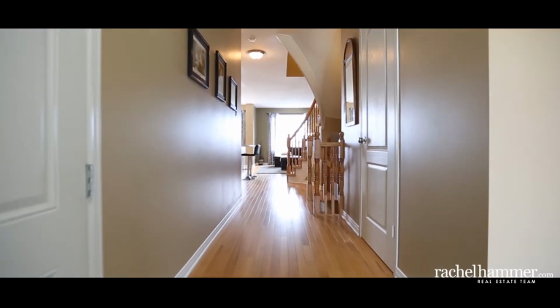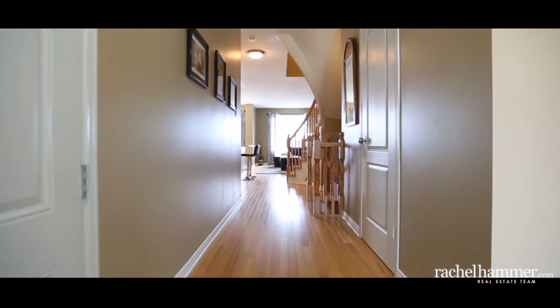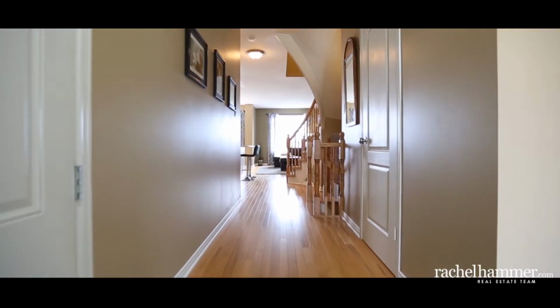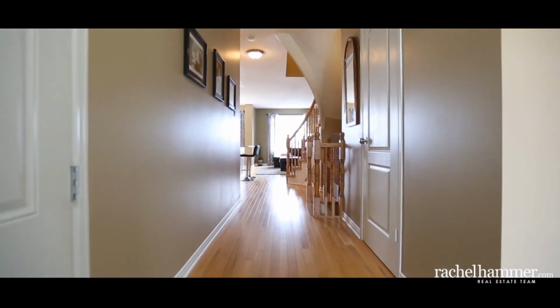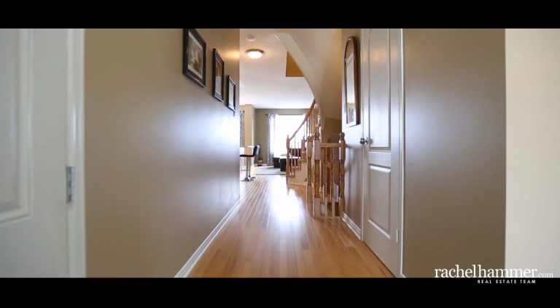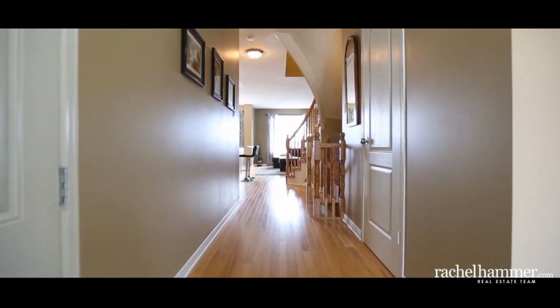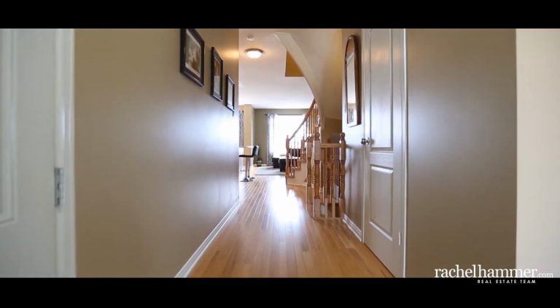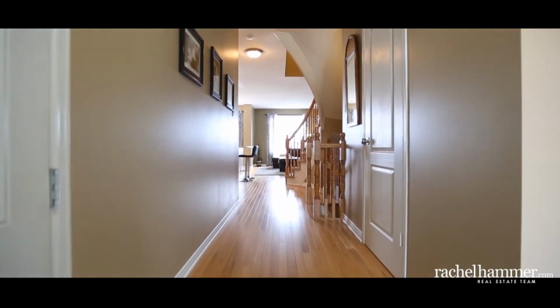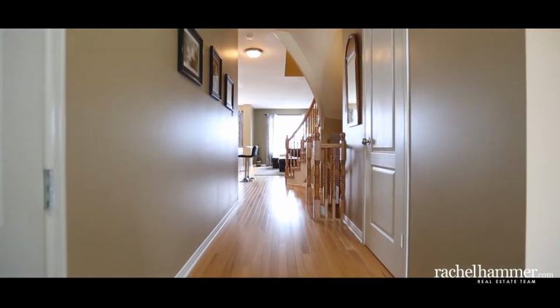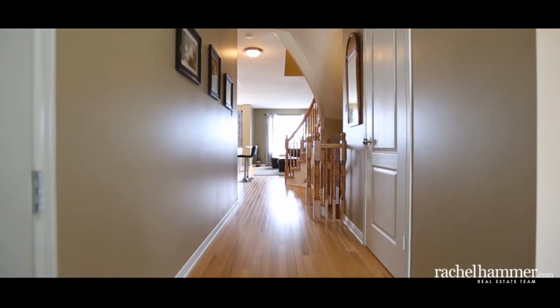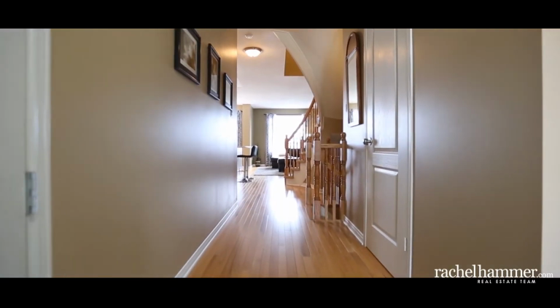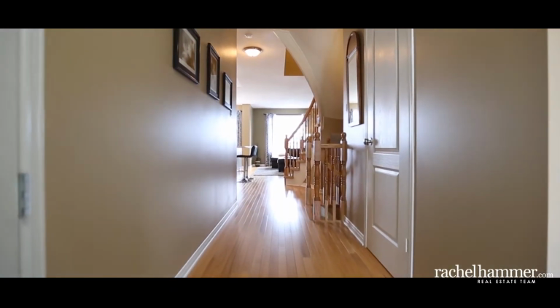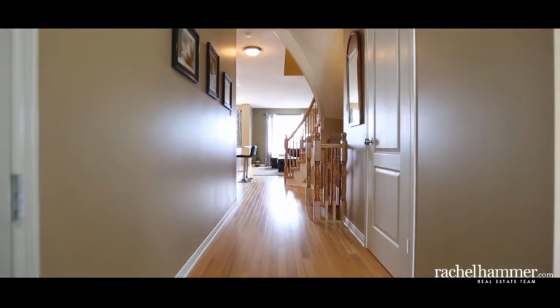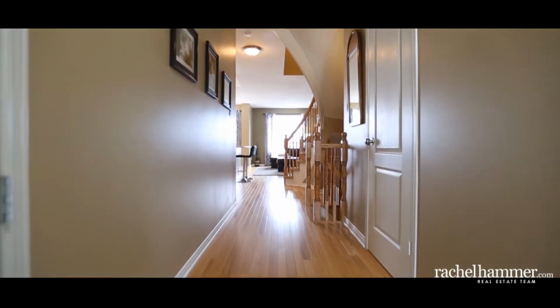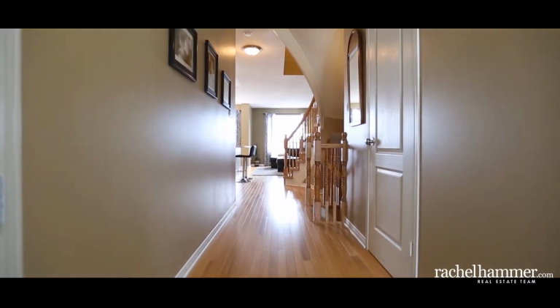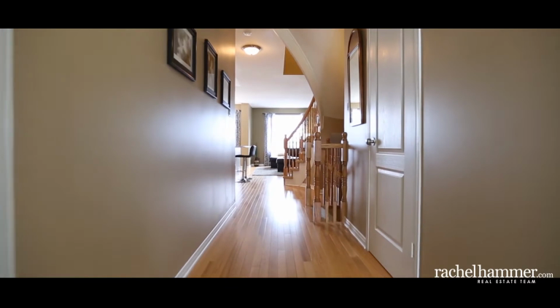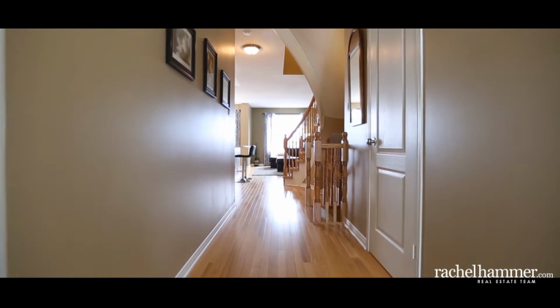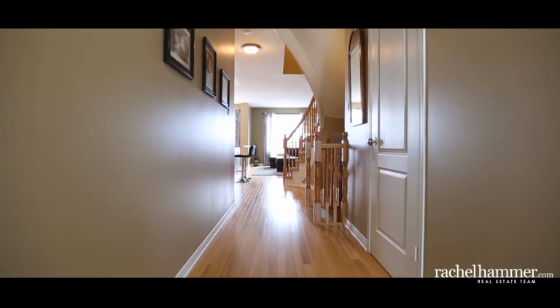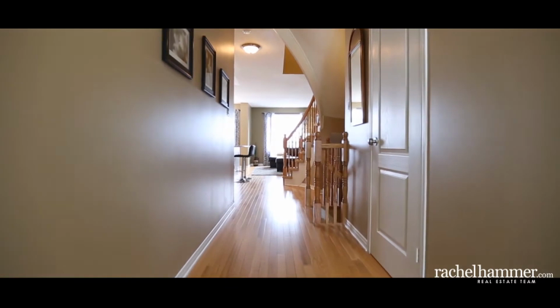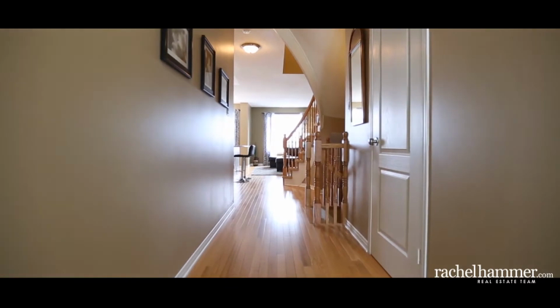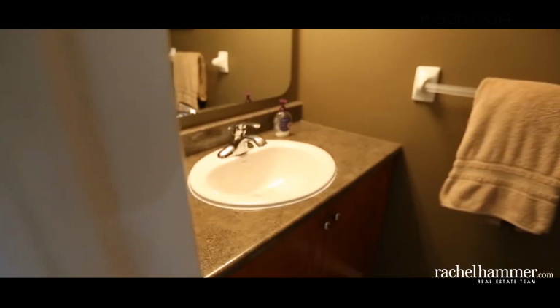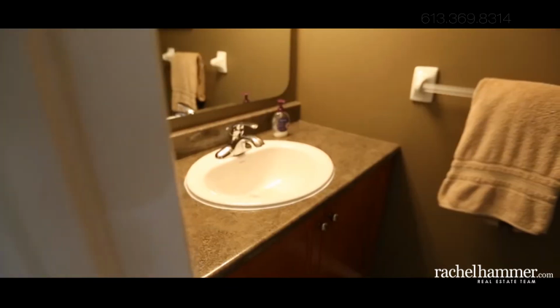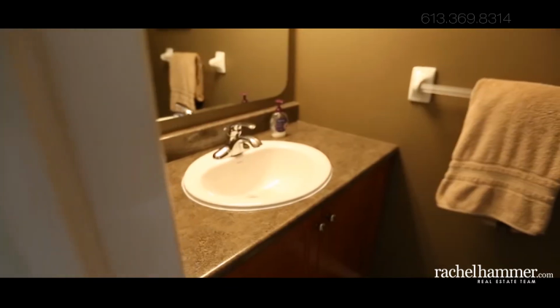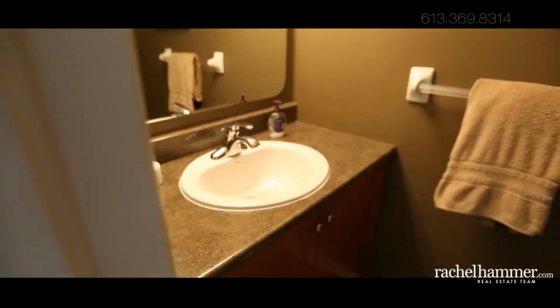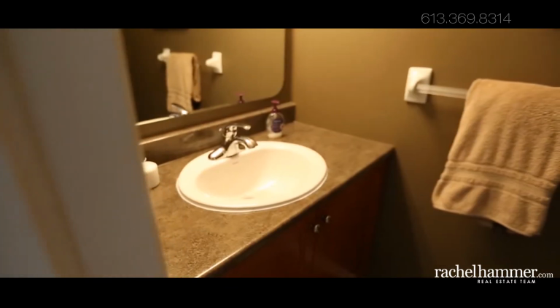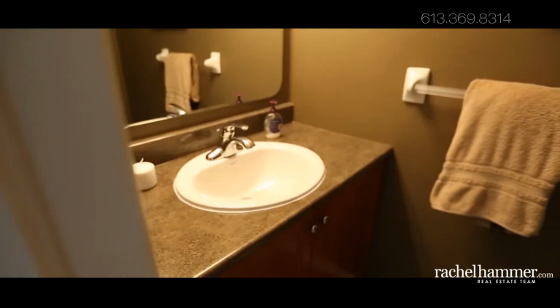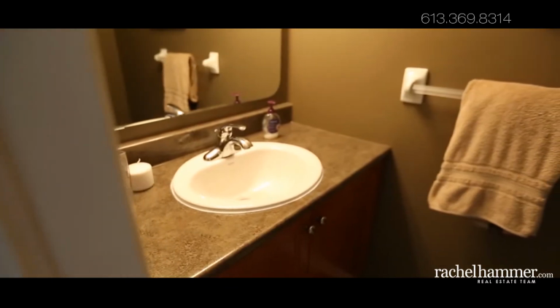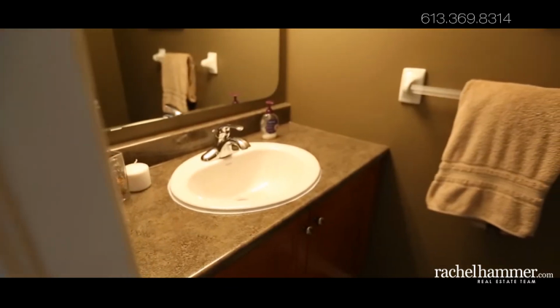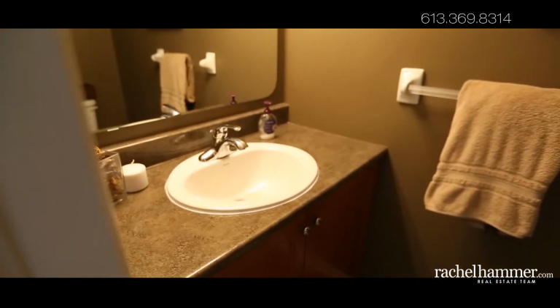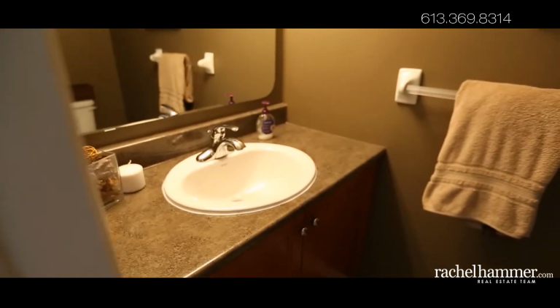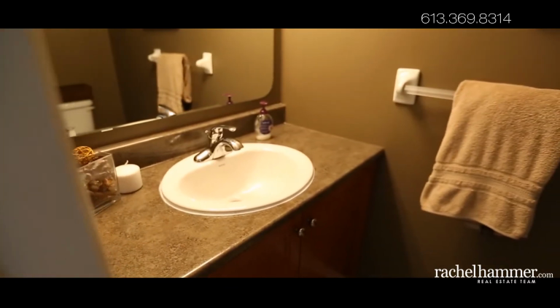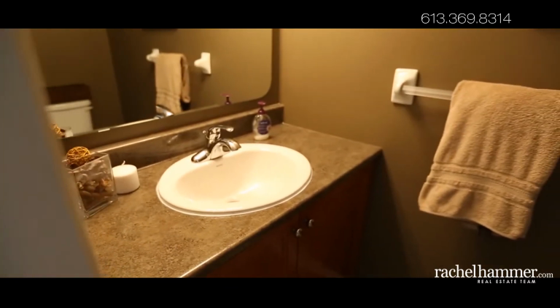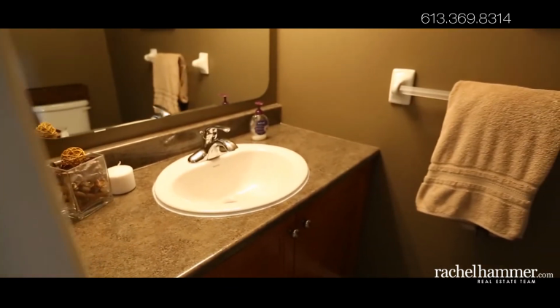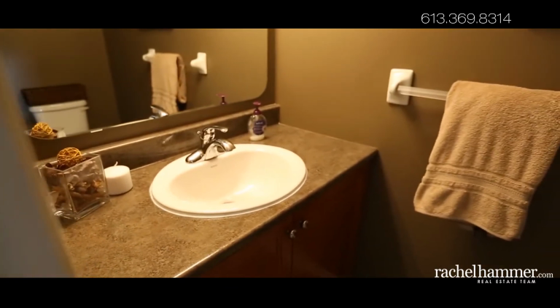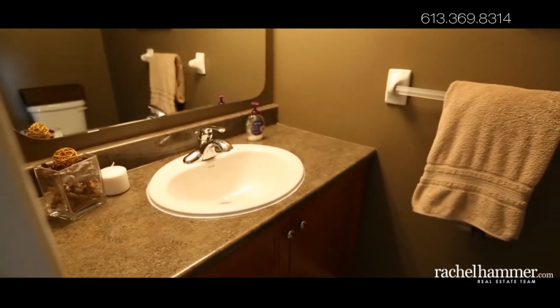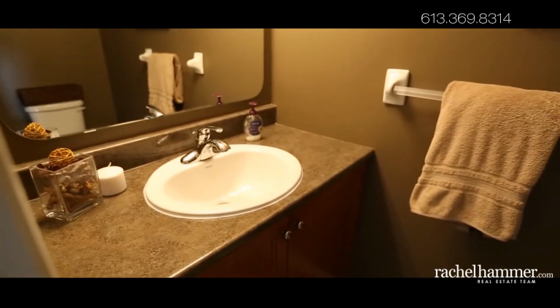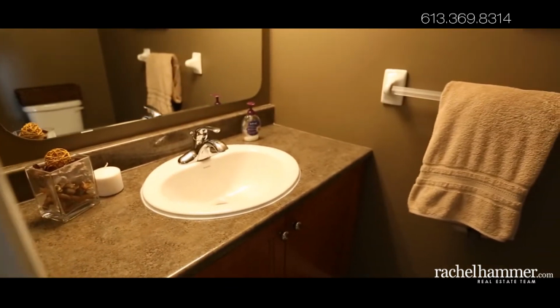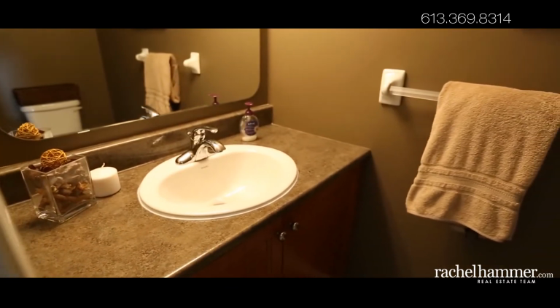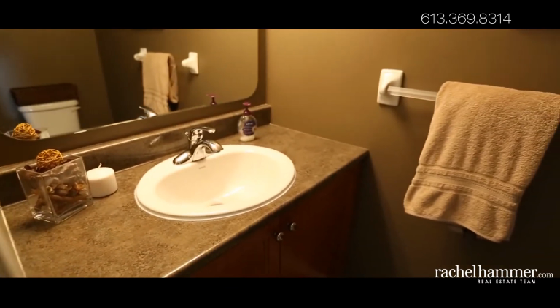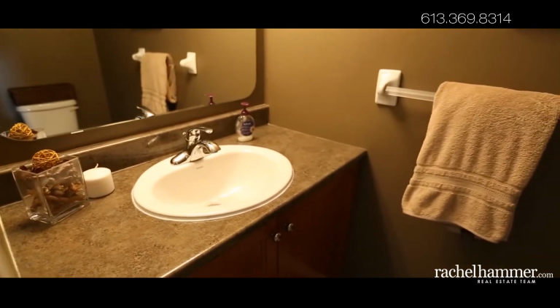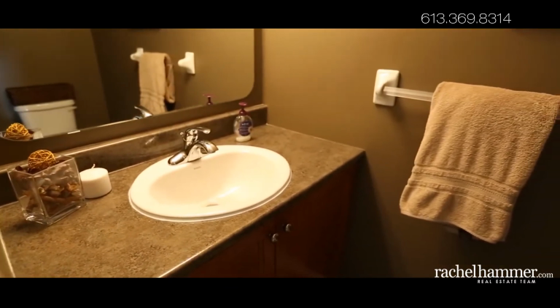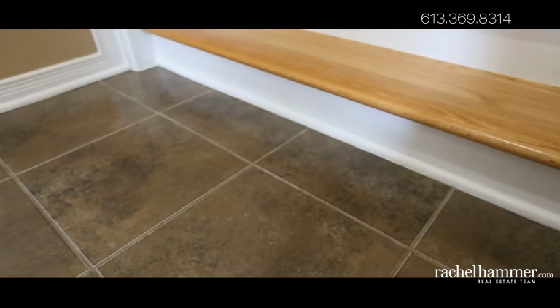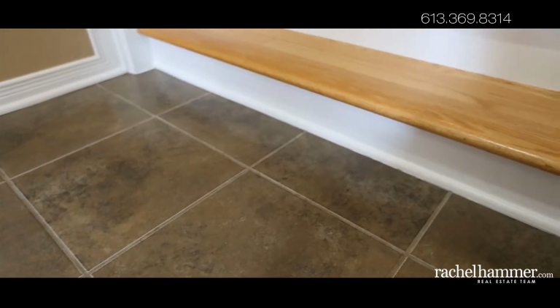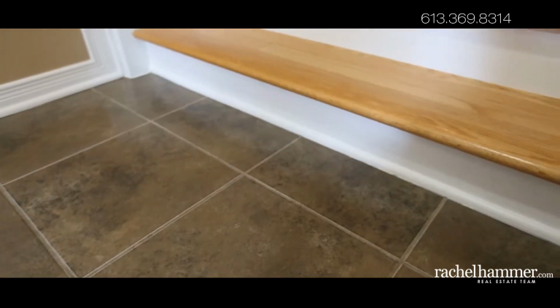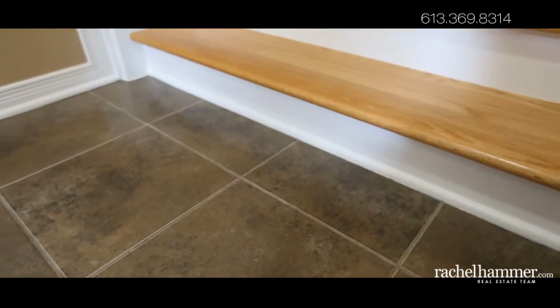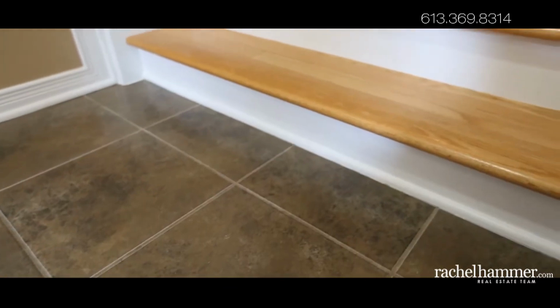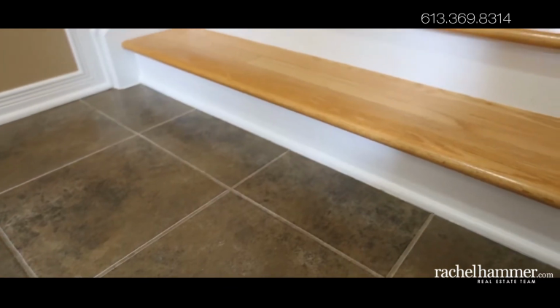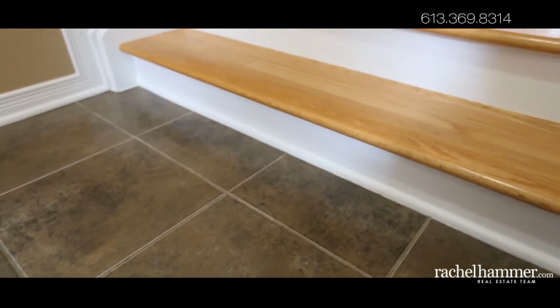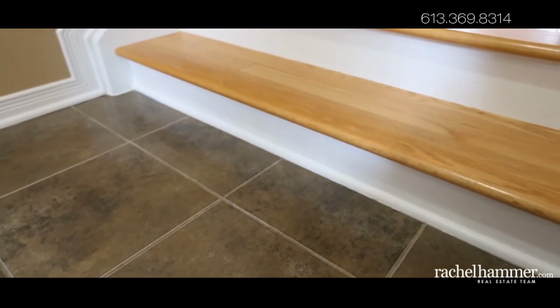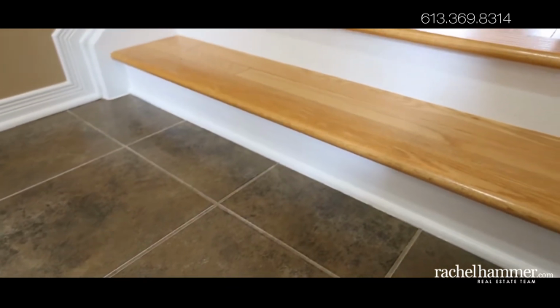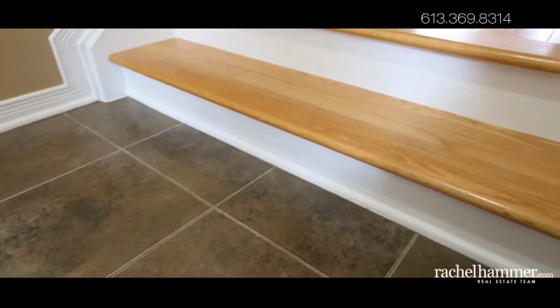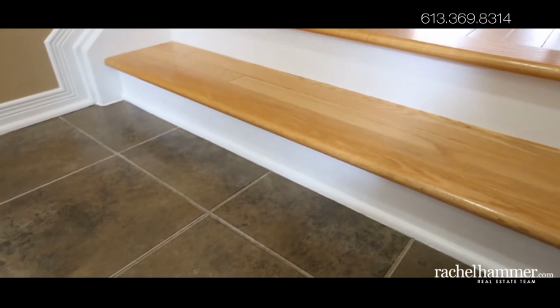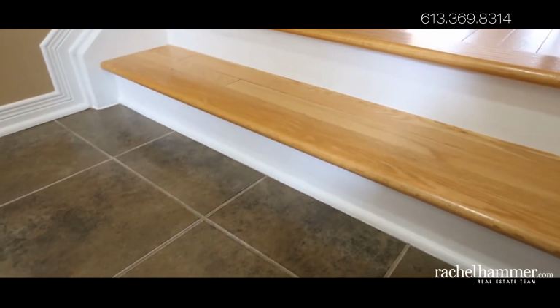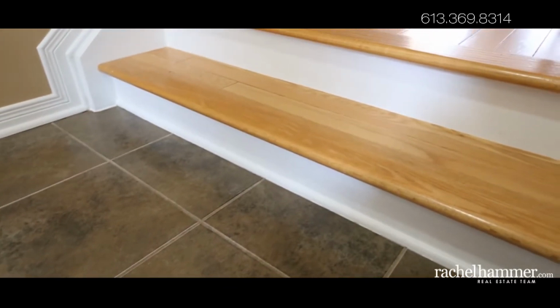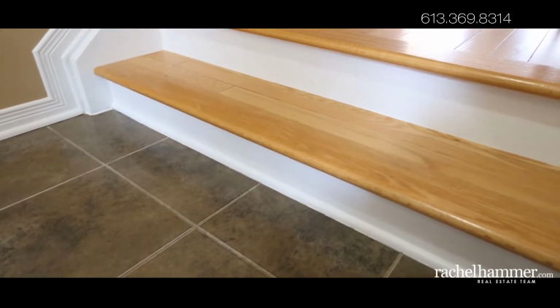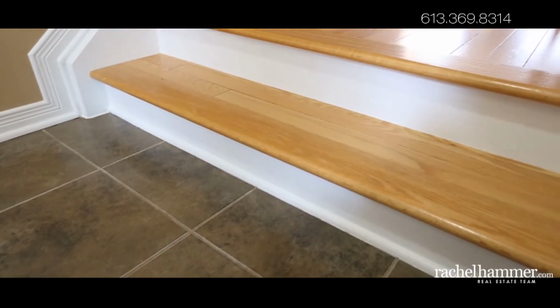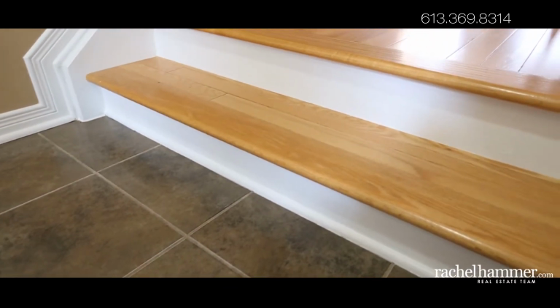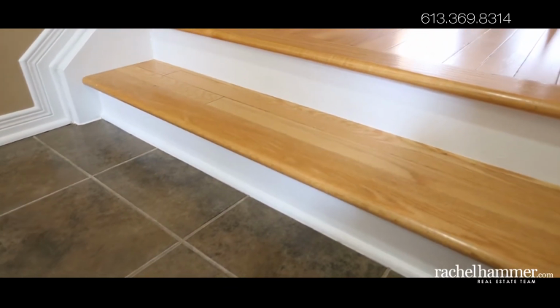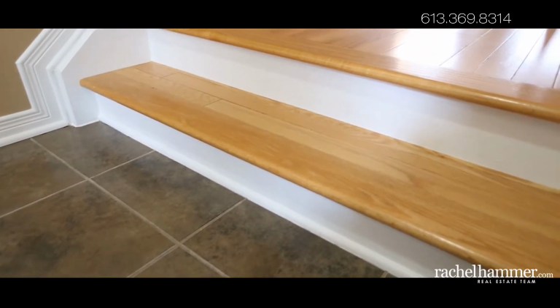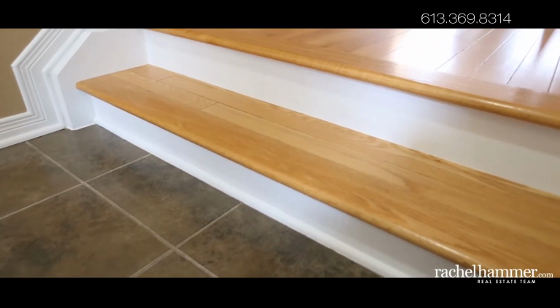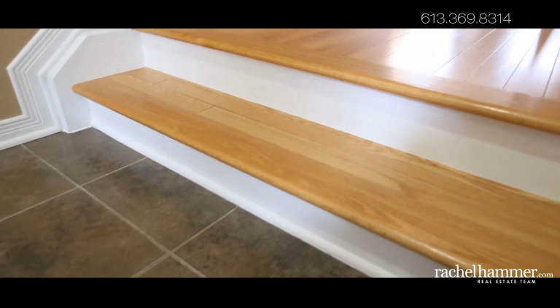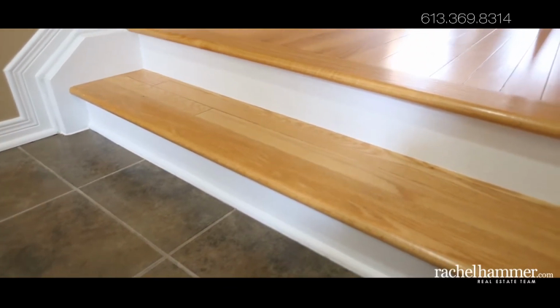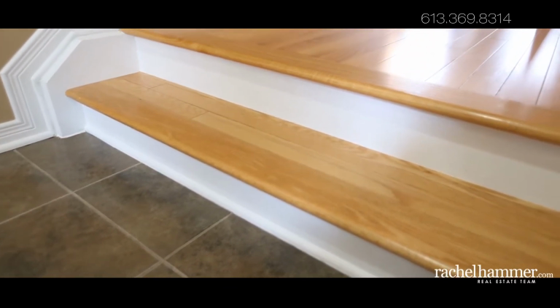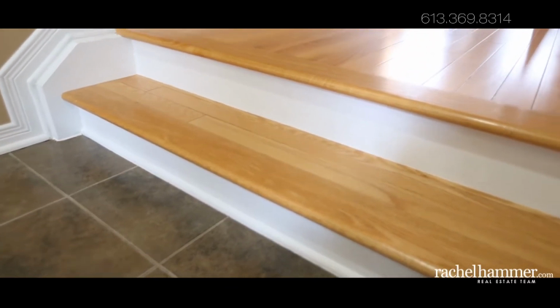Part of the Richcraft Tall Town series, enjoy the soaring nine-foot ceilings on the main level with tile and hardwood flooring.